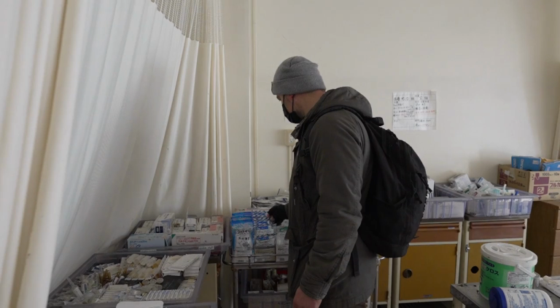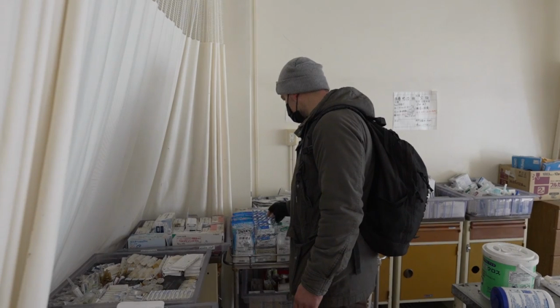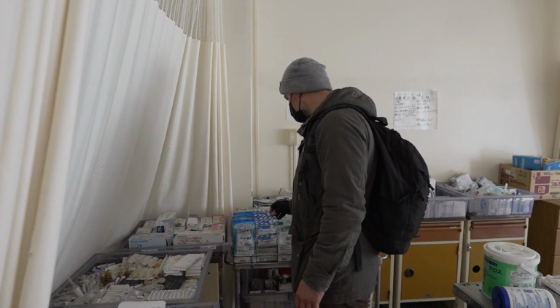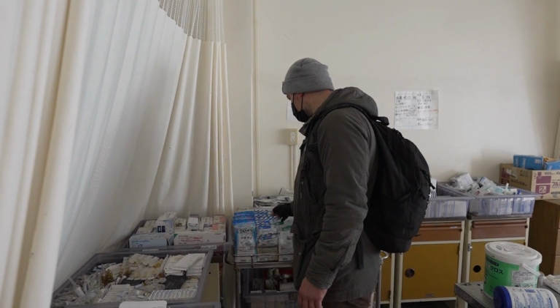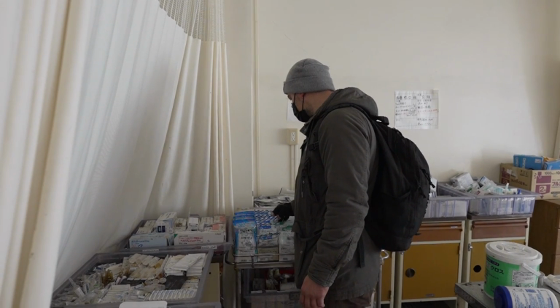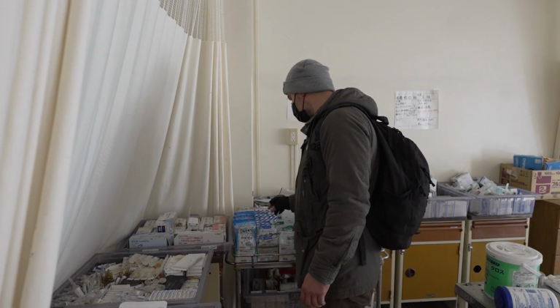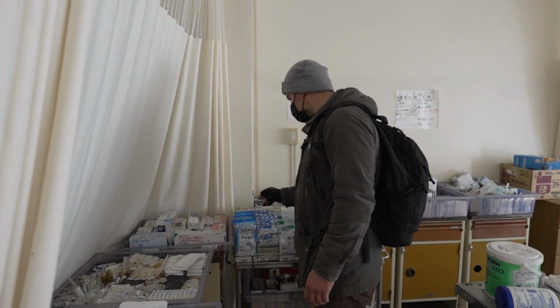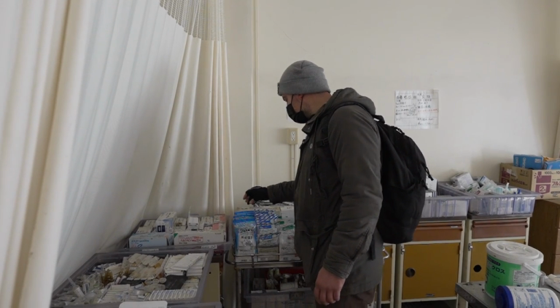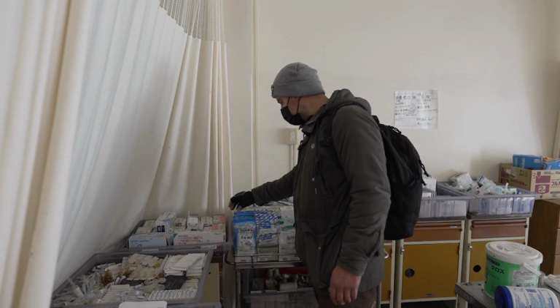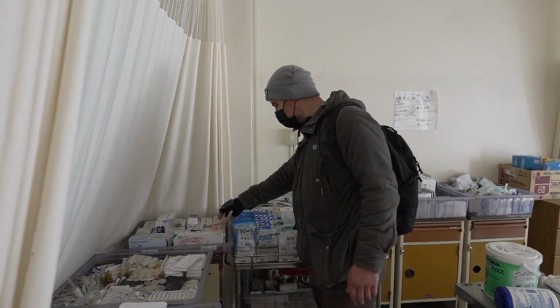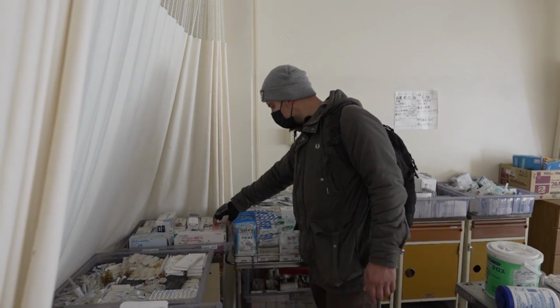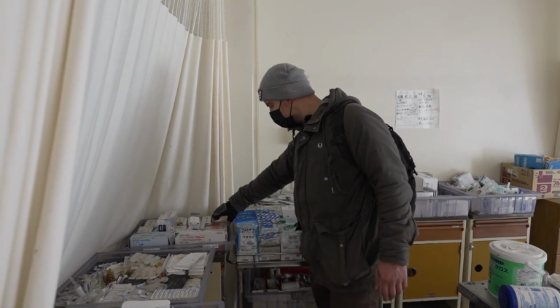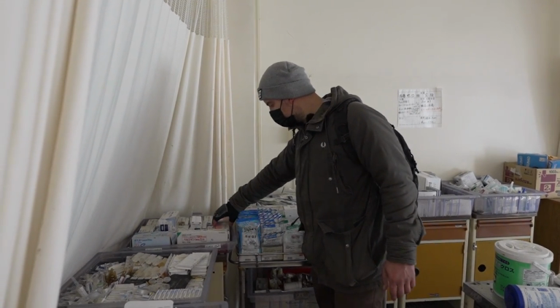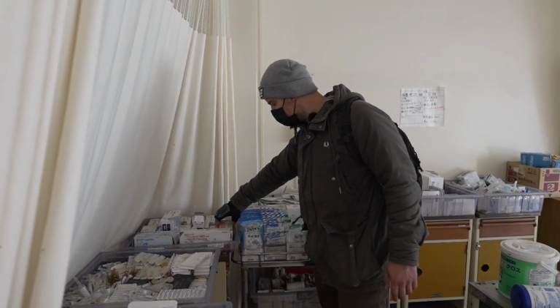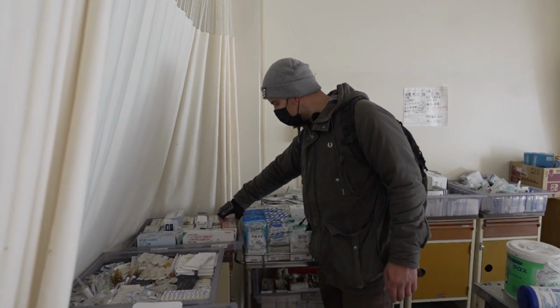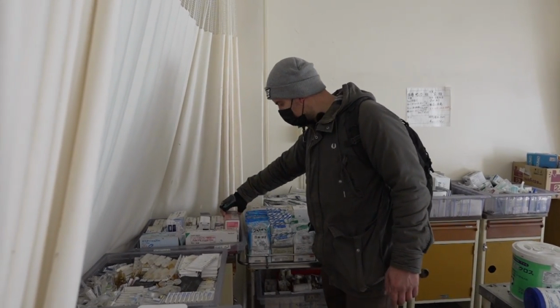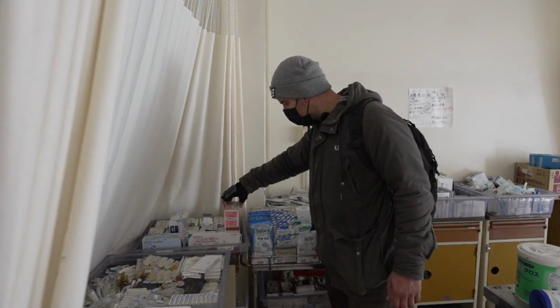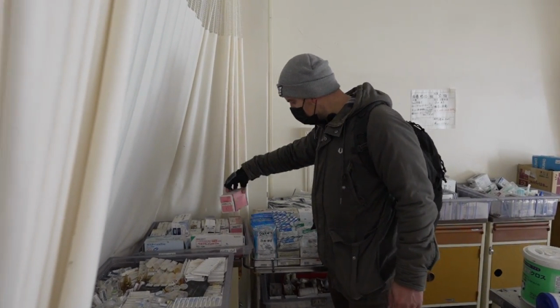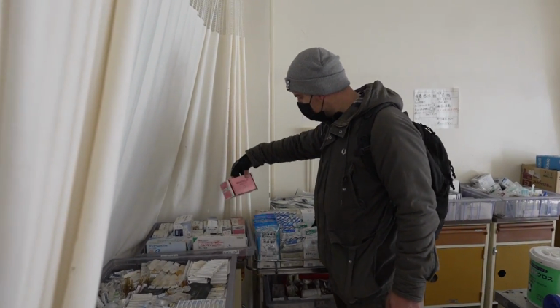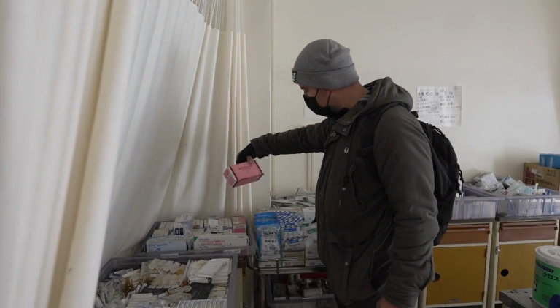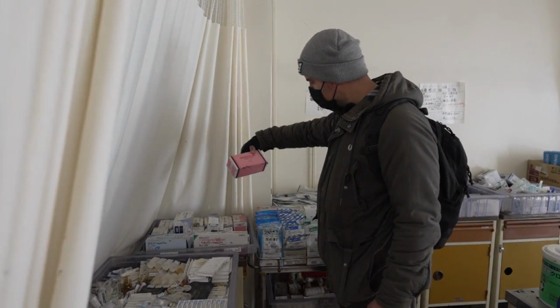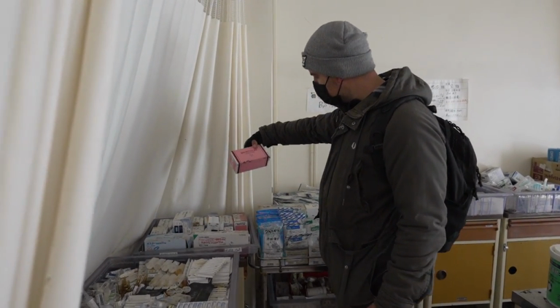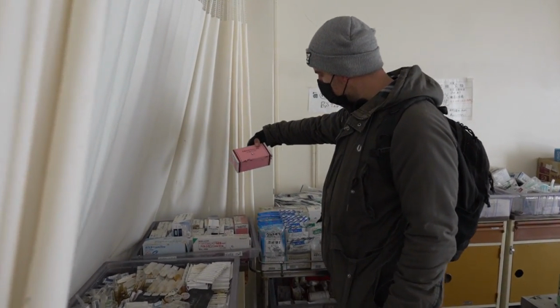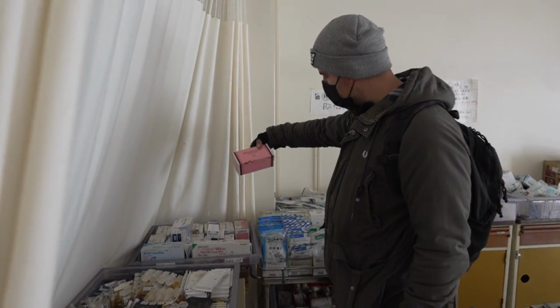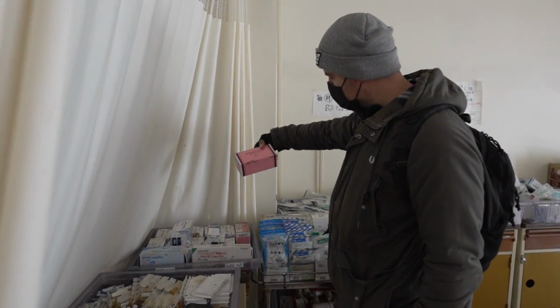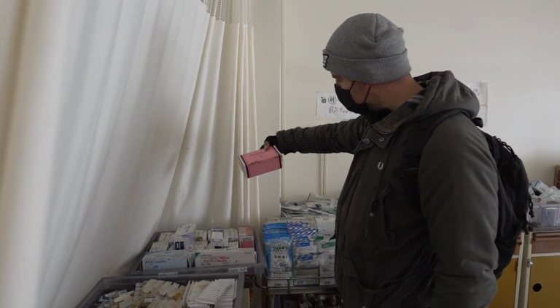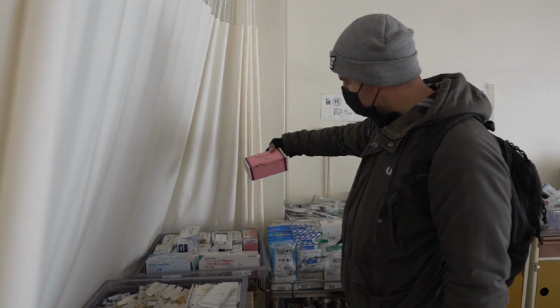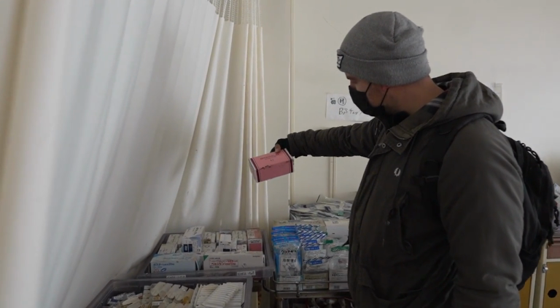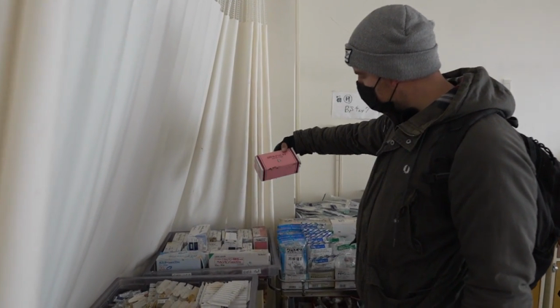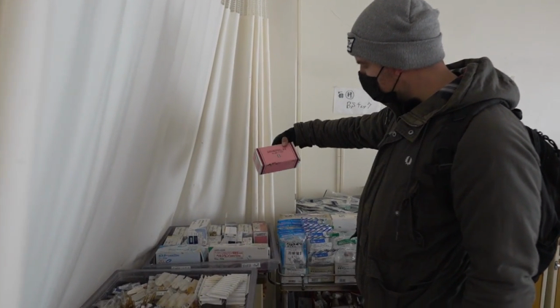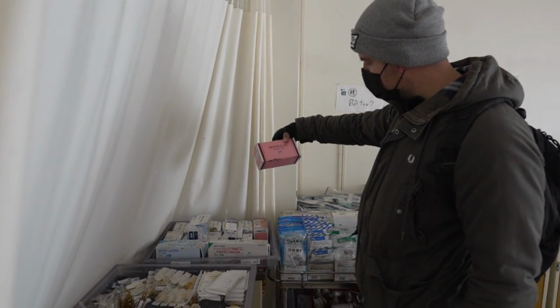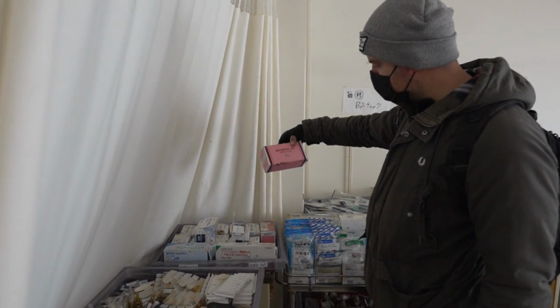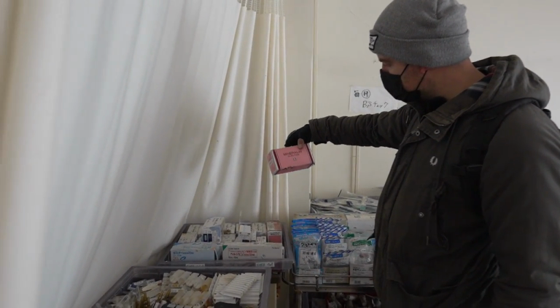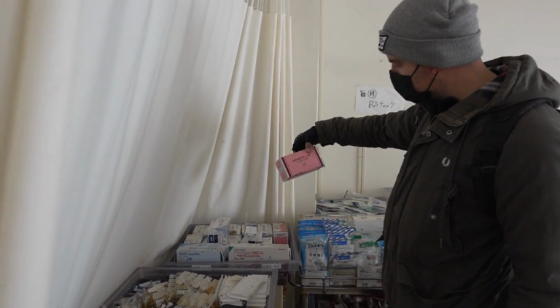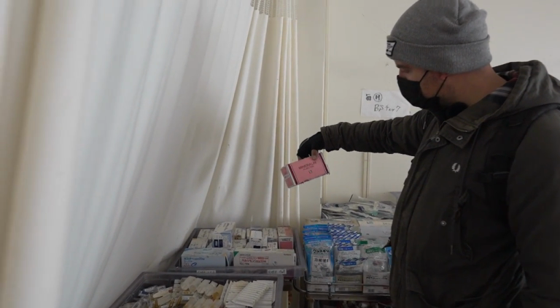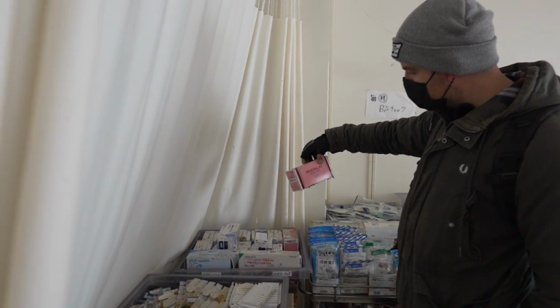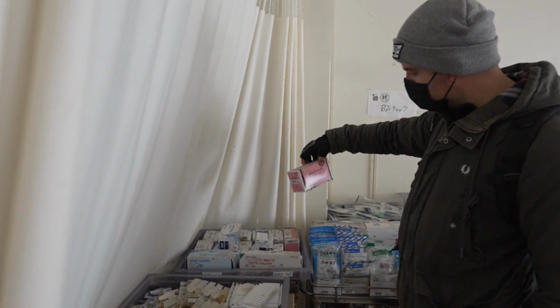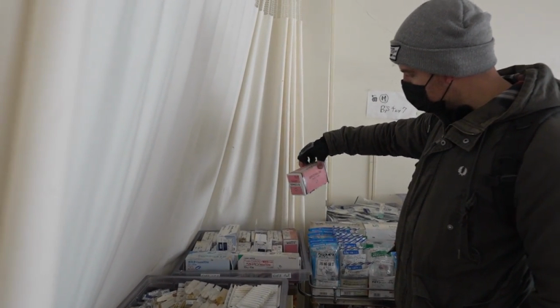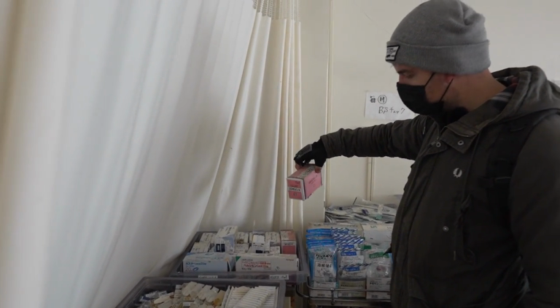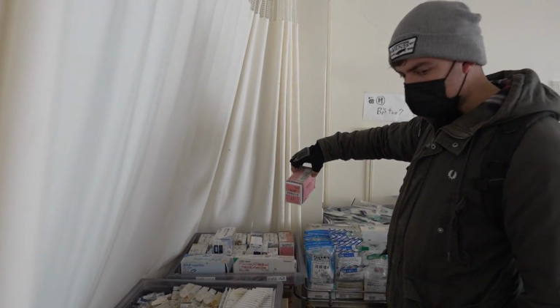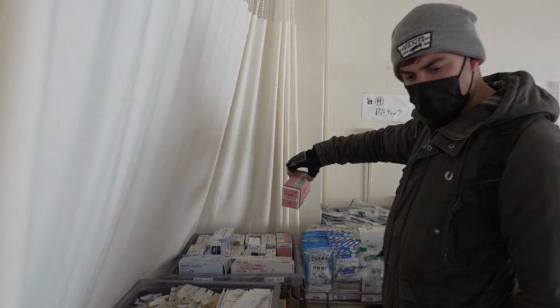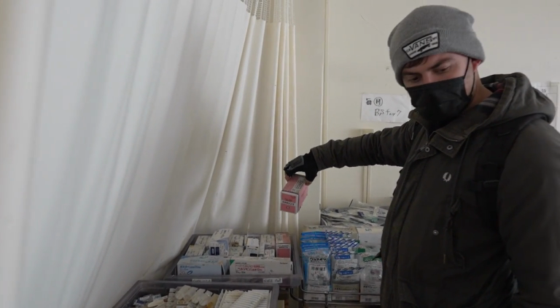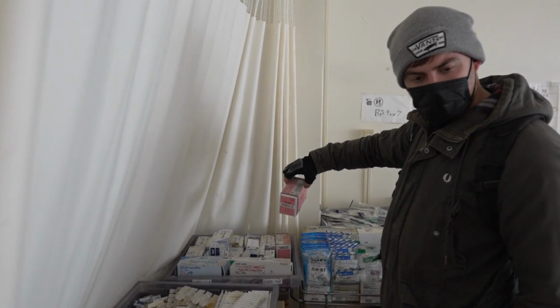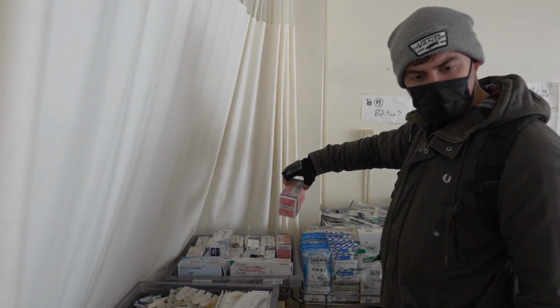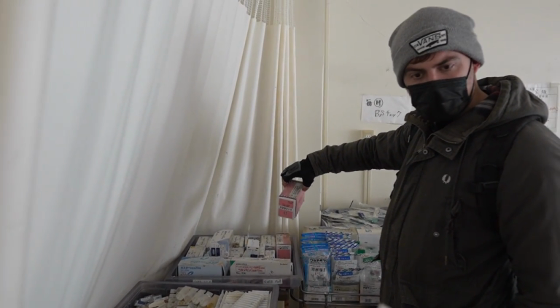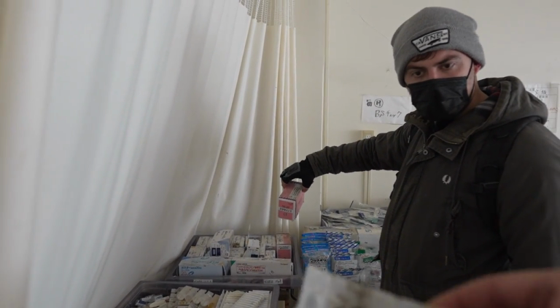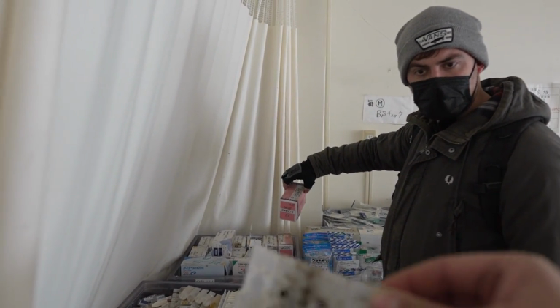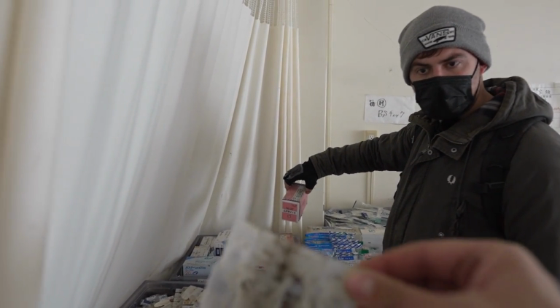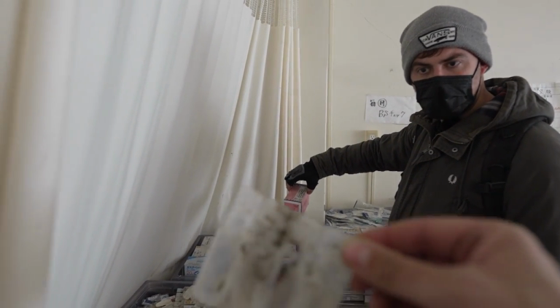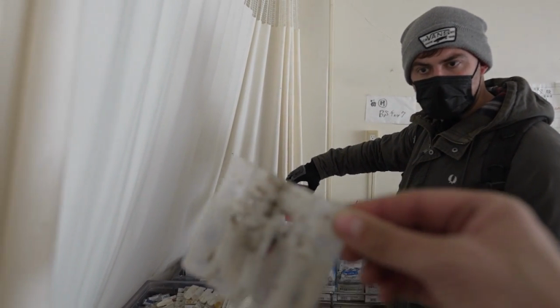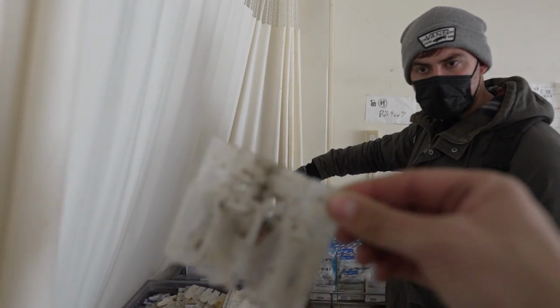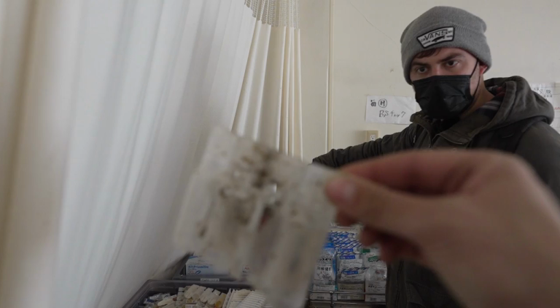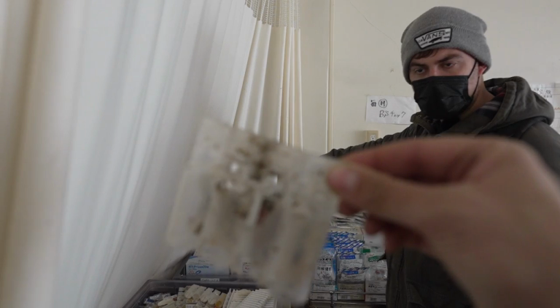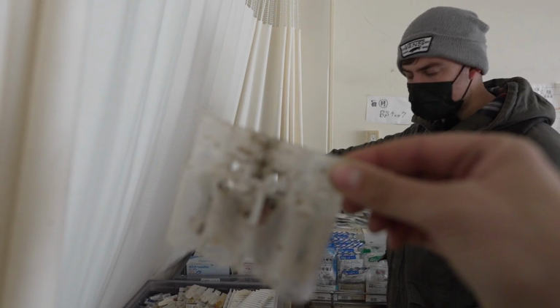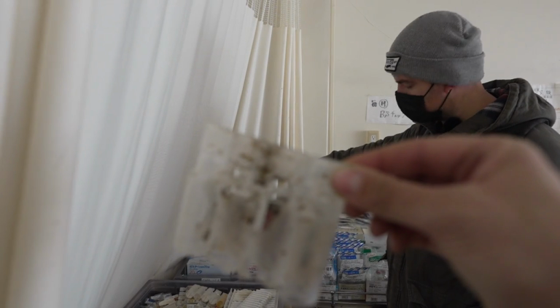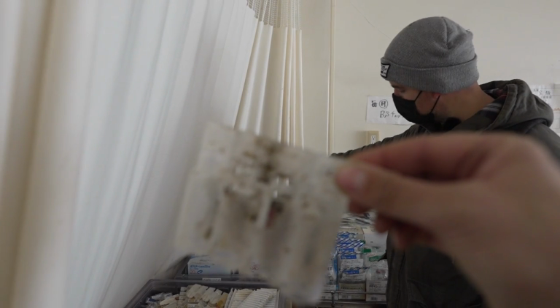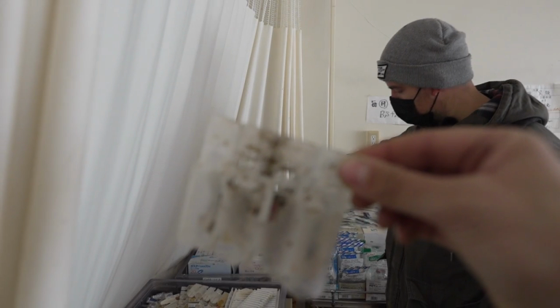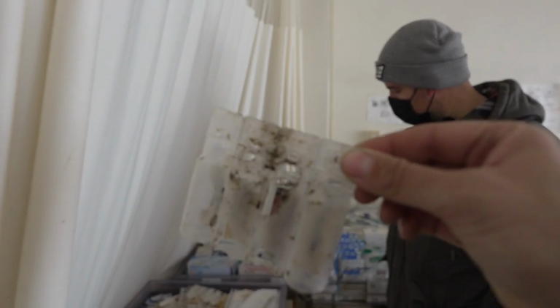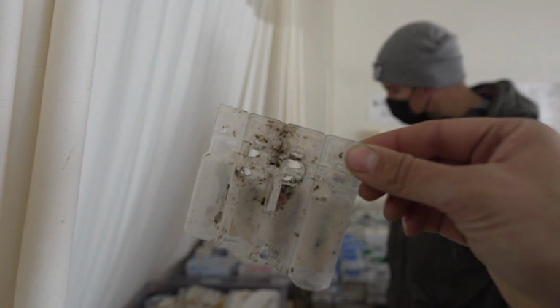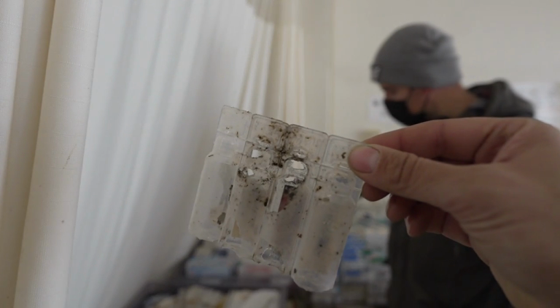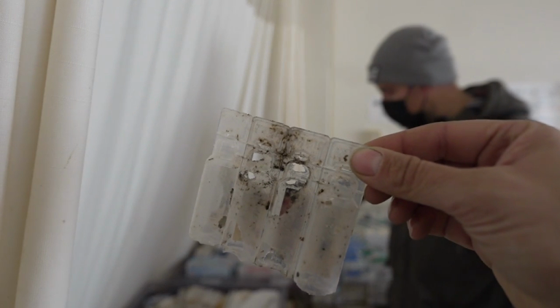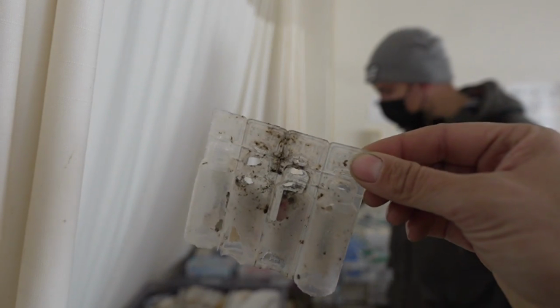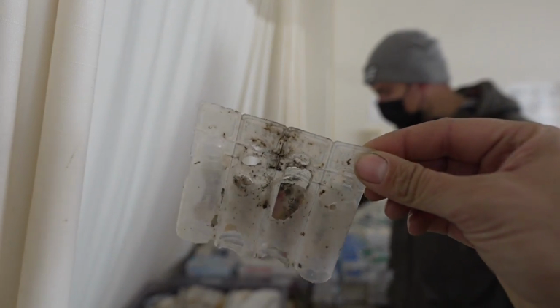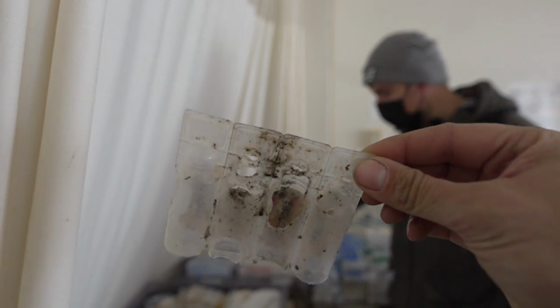All medicines are still here — injections, fluids. The rats again. Crazy.